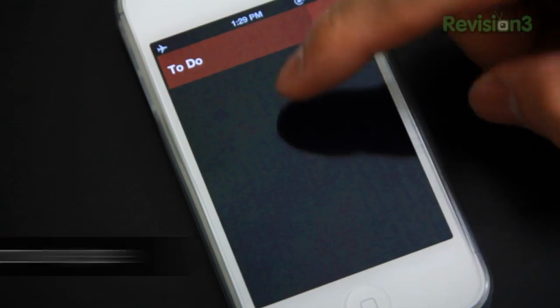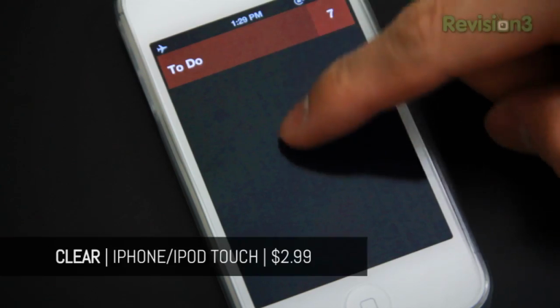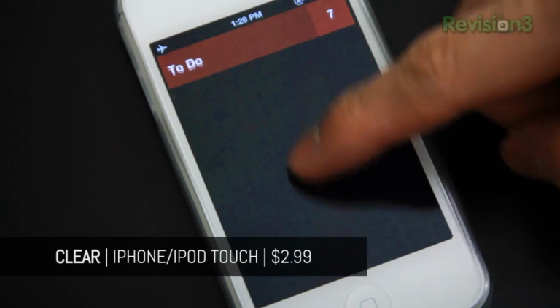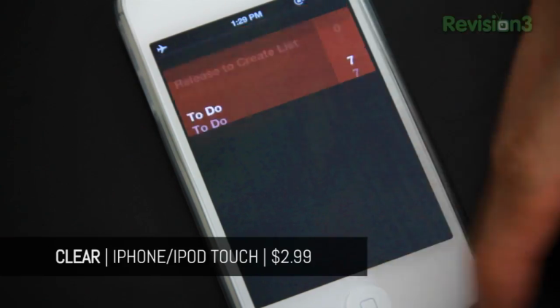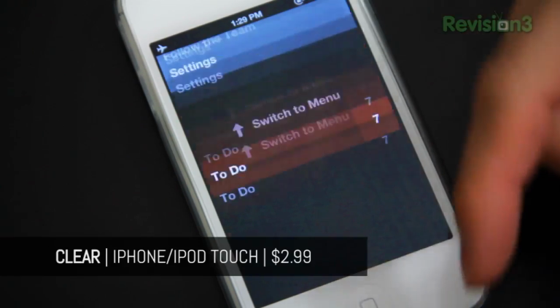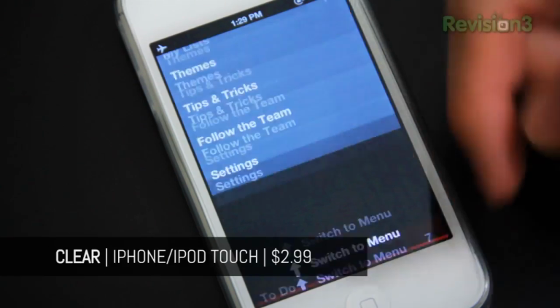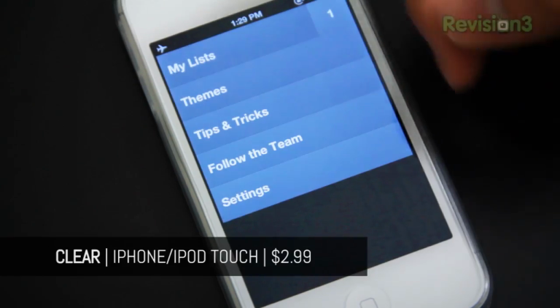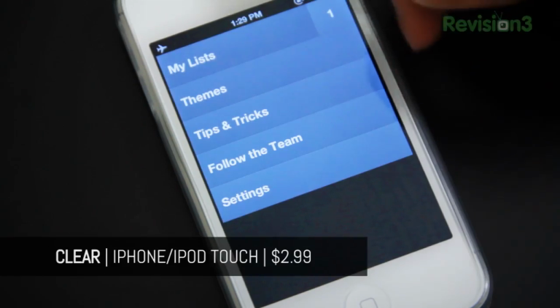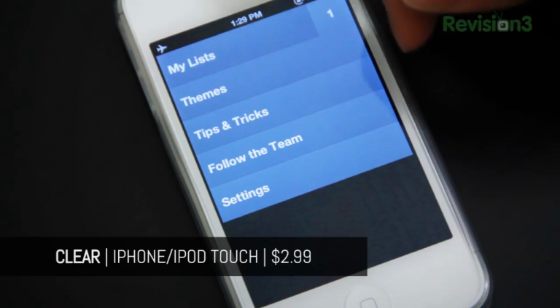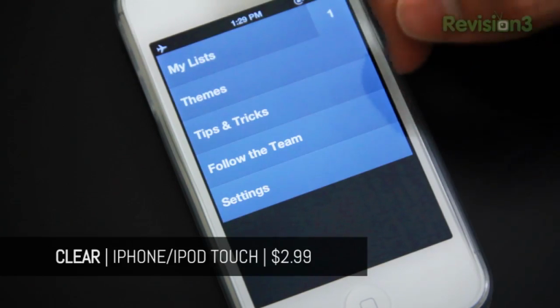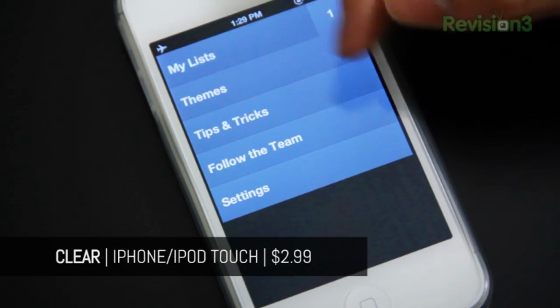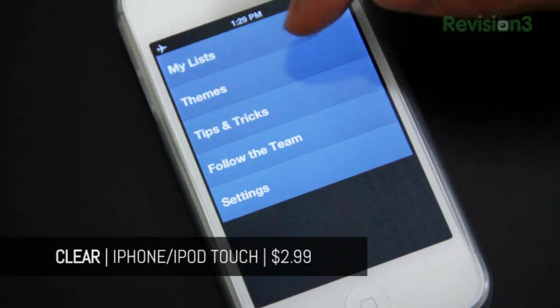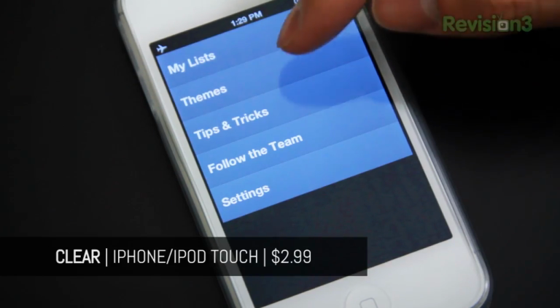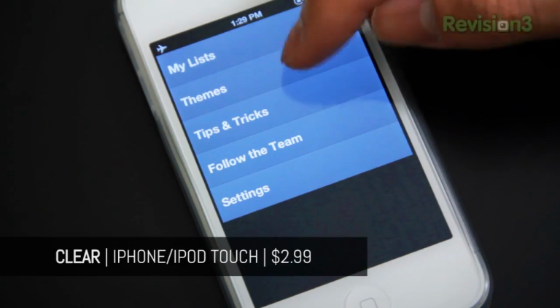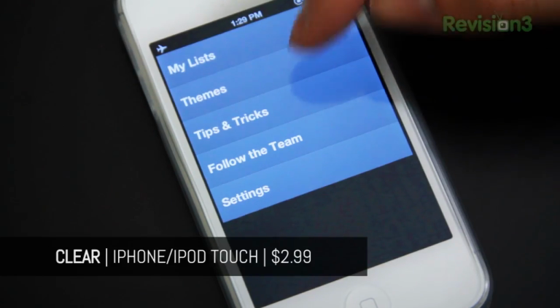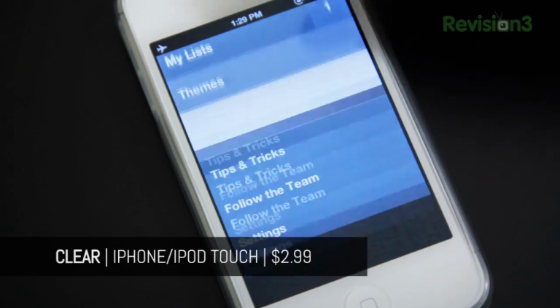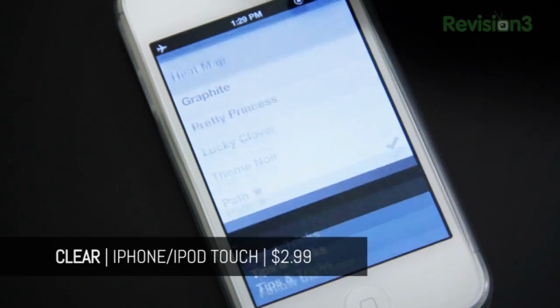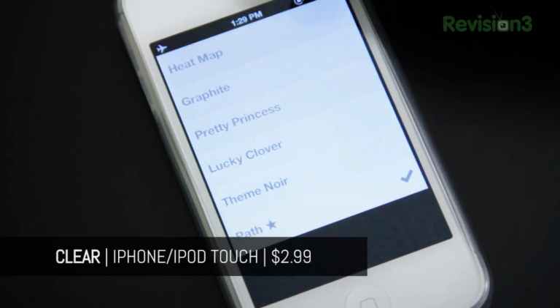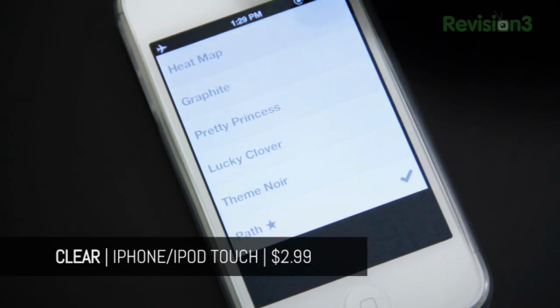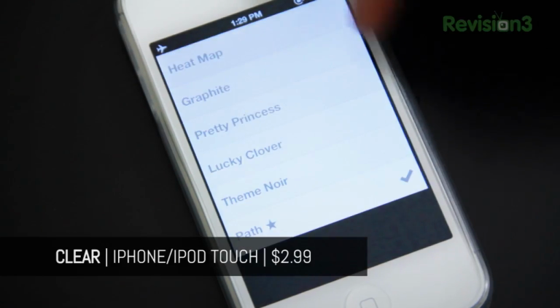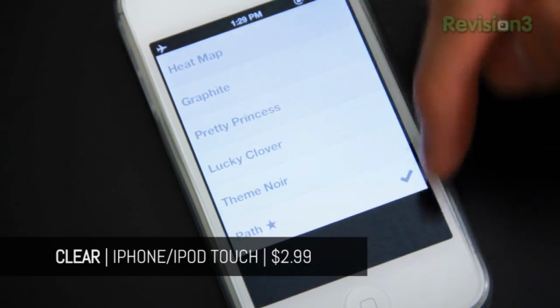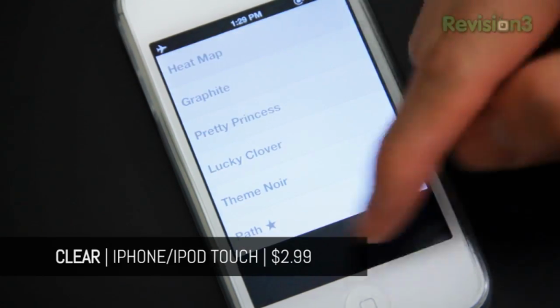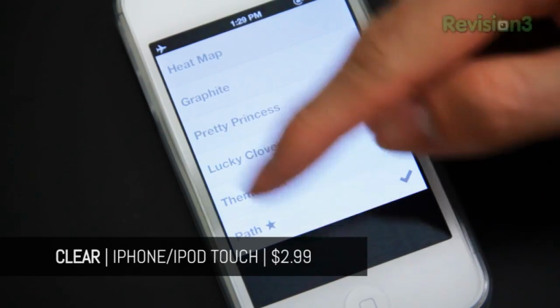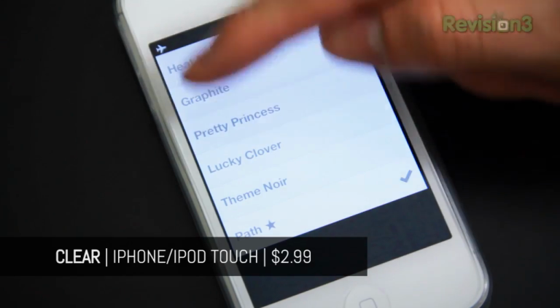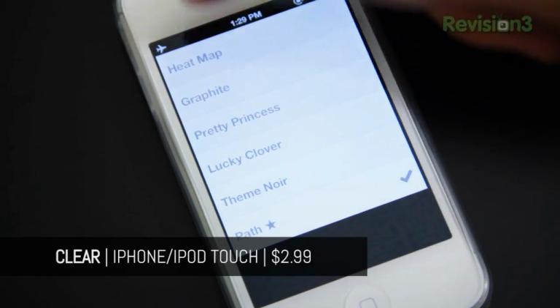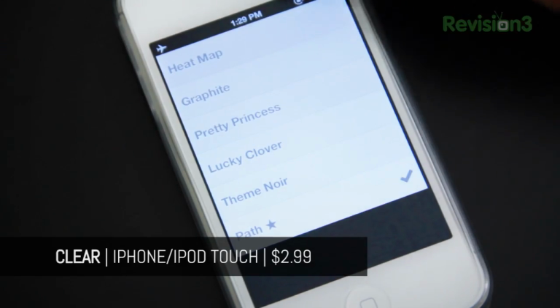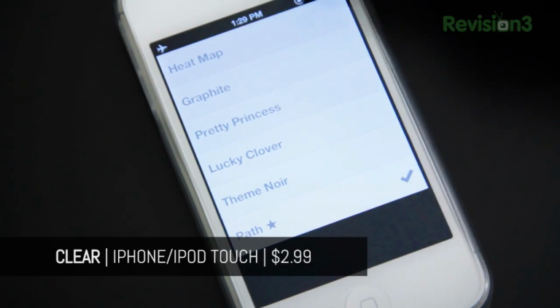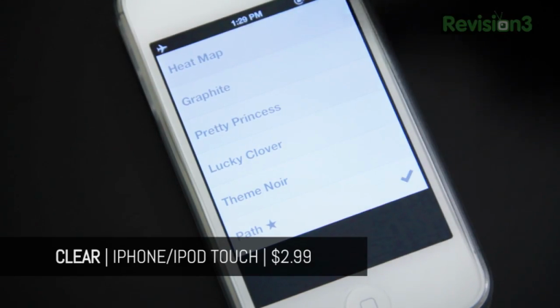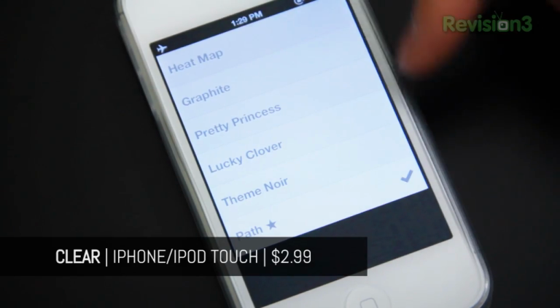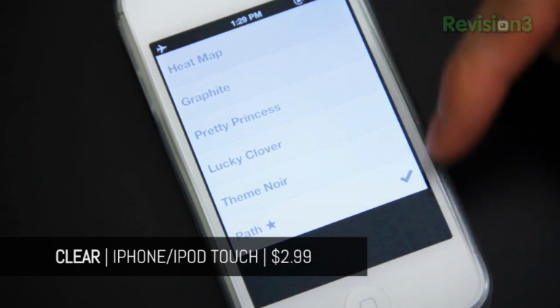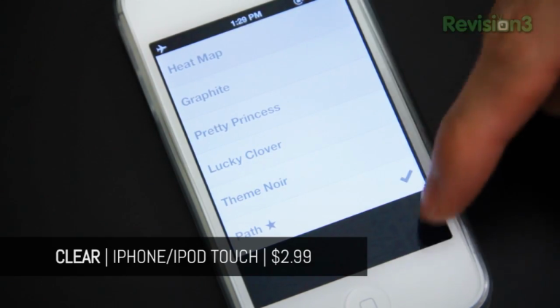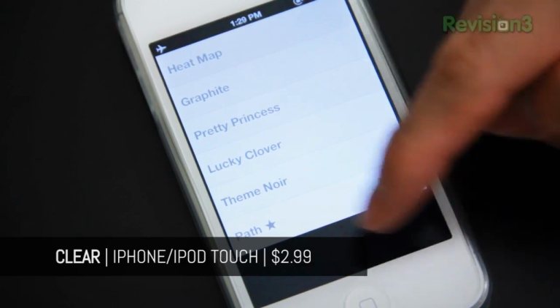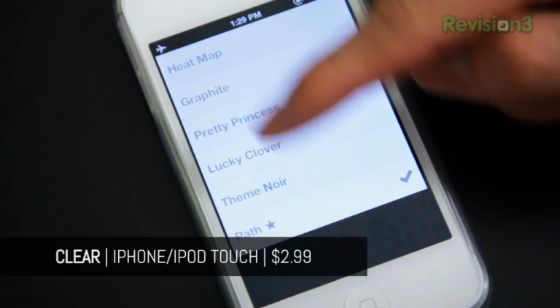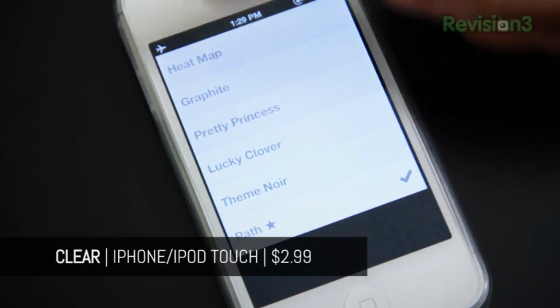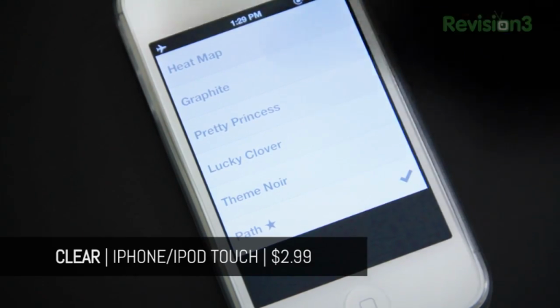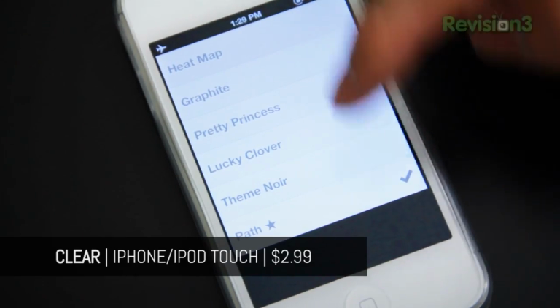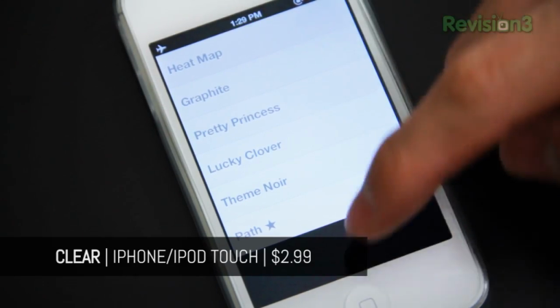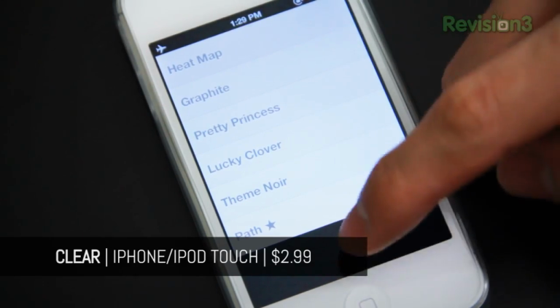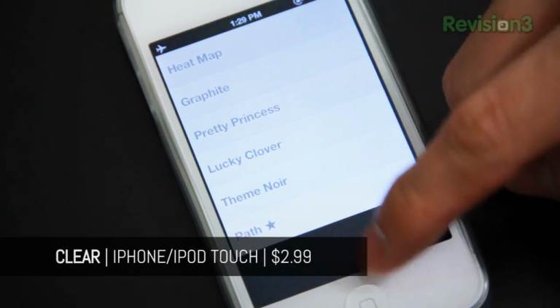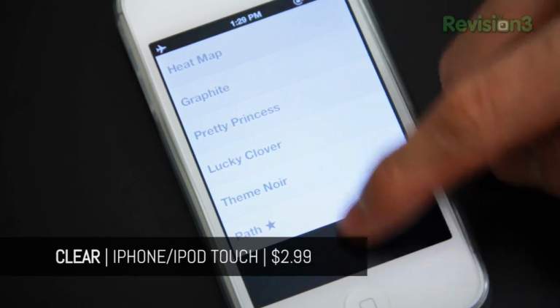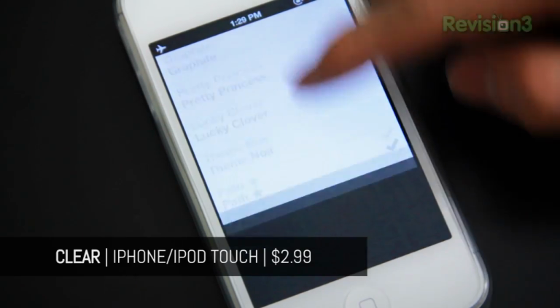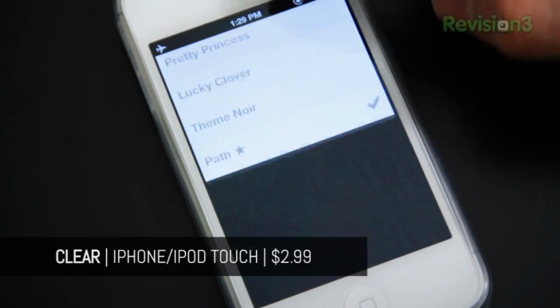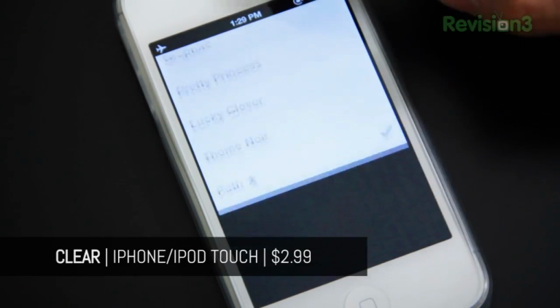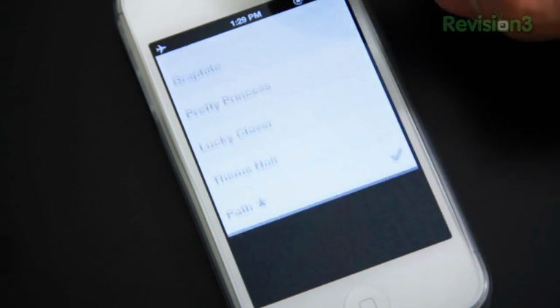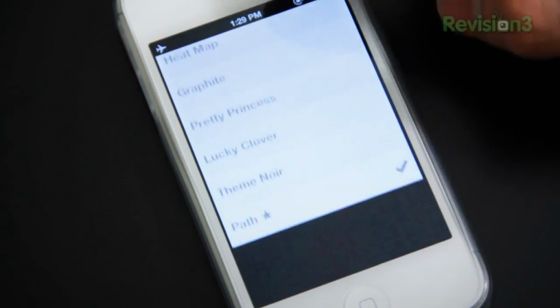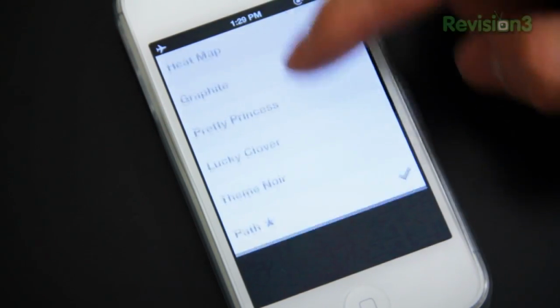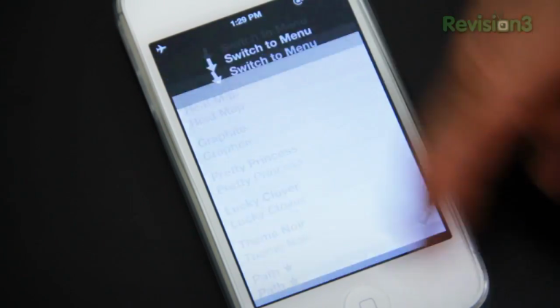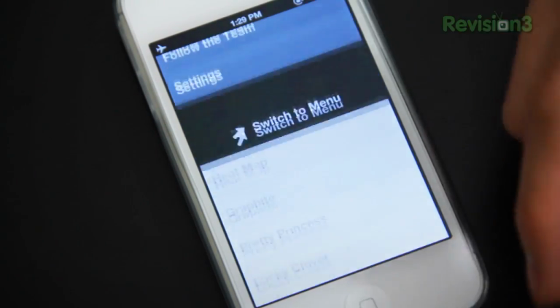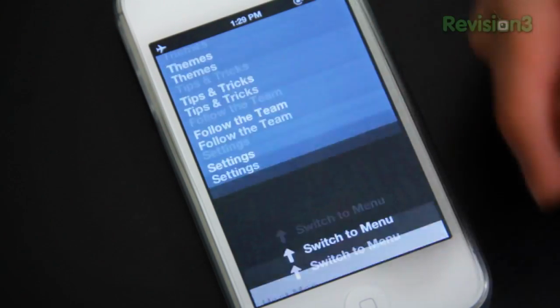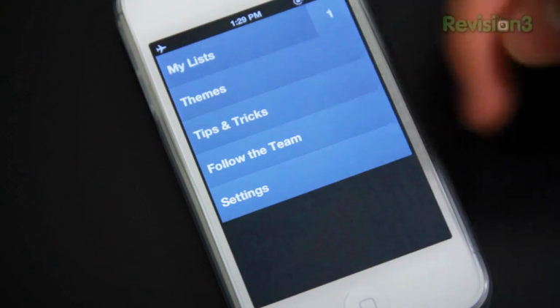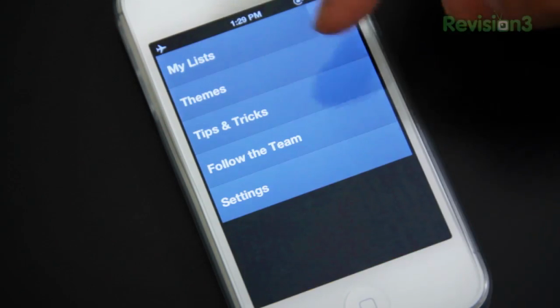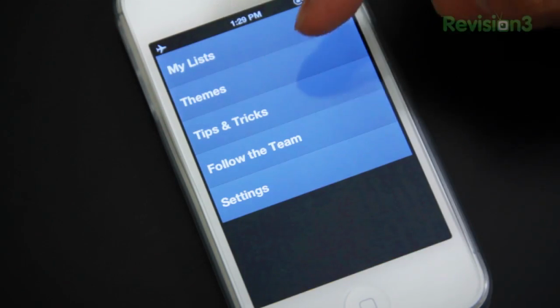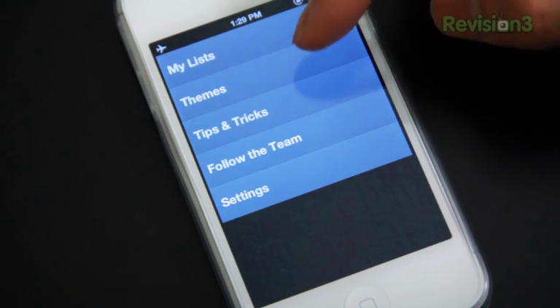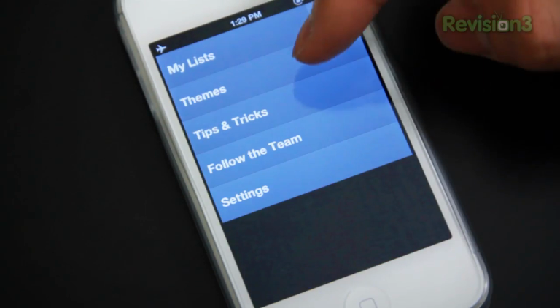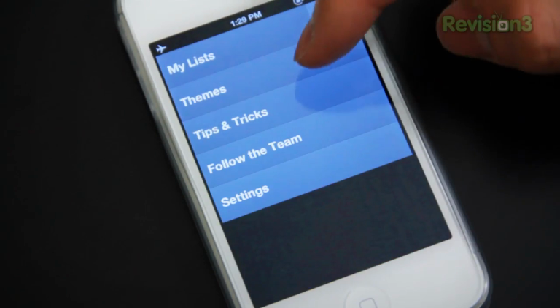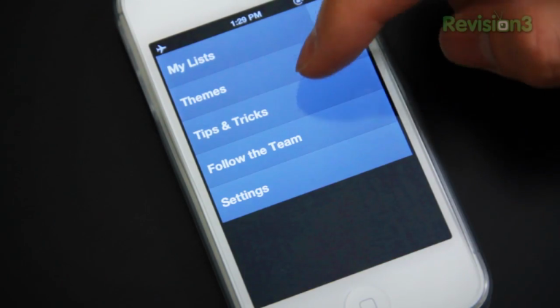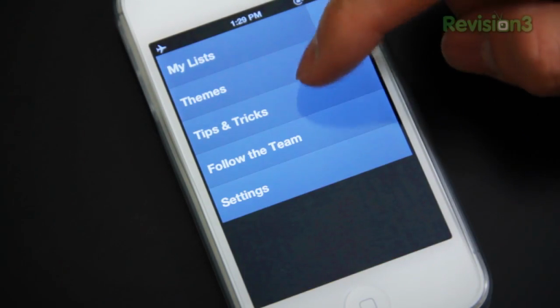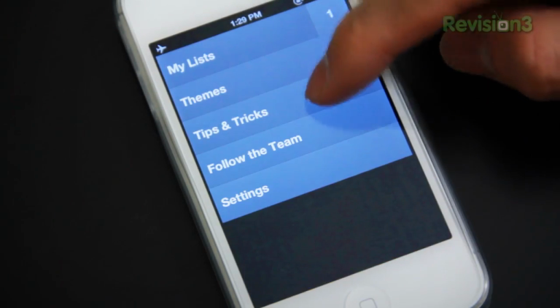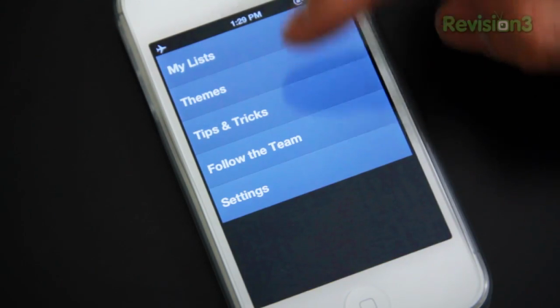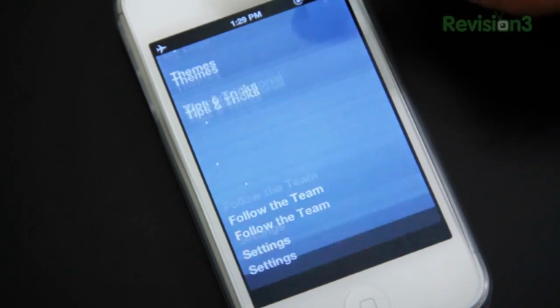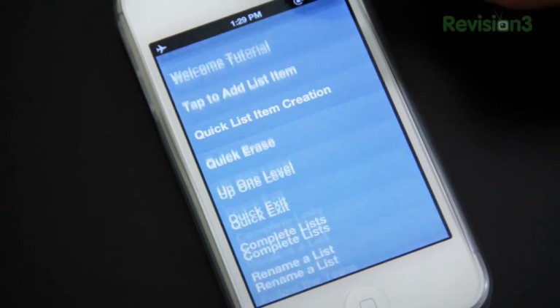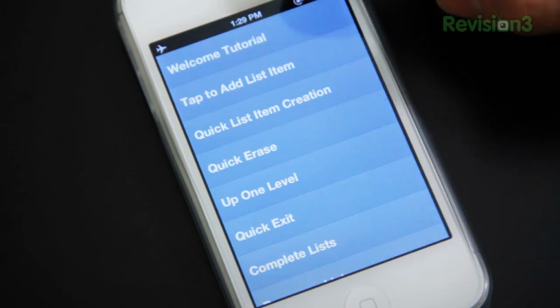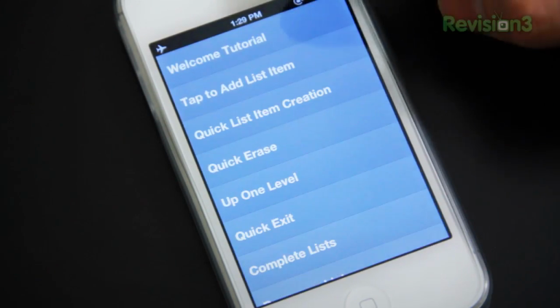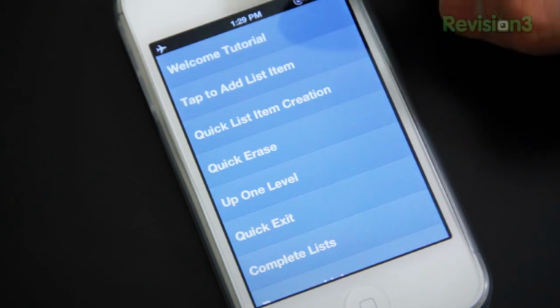Unlike the traditional iOS UI, where navigation flows horizontally between menus and items, Clear takes on a pure vertical approach.